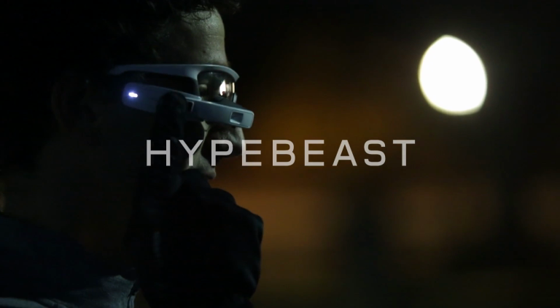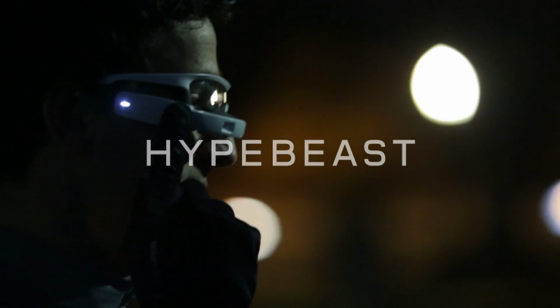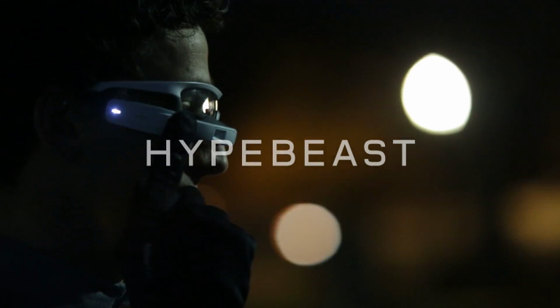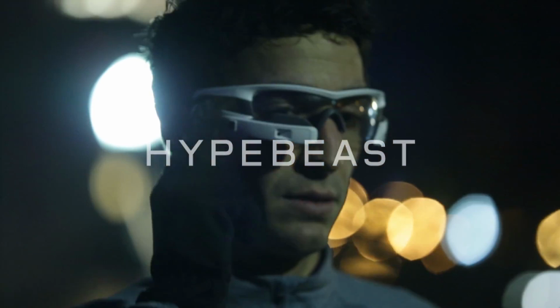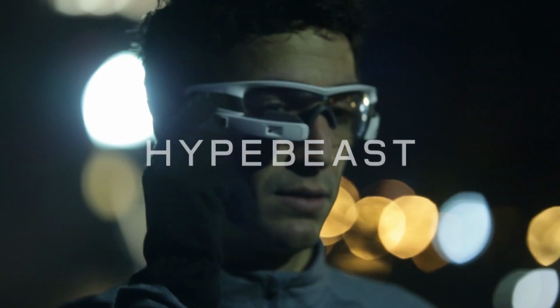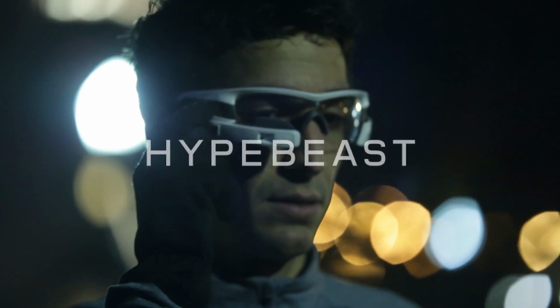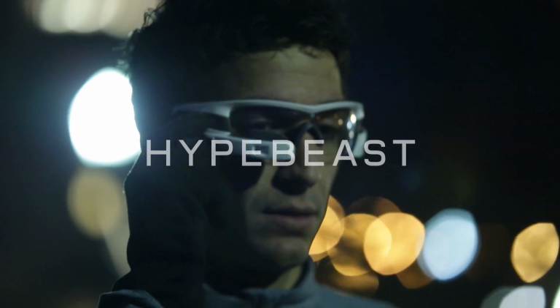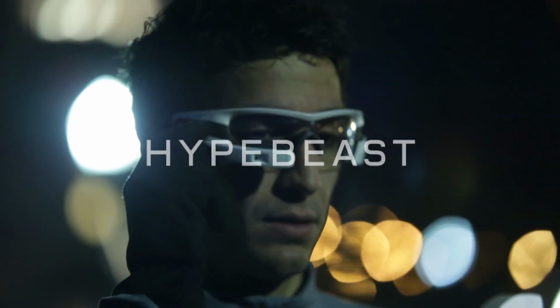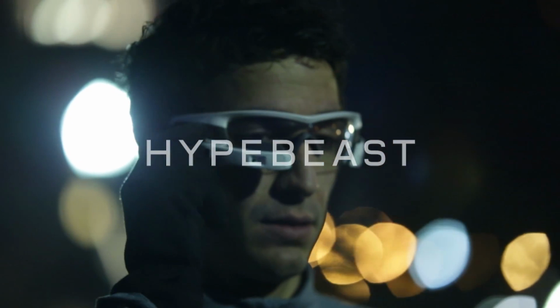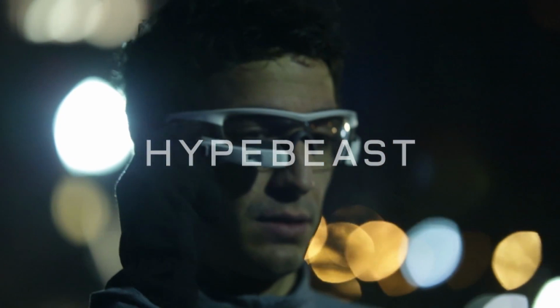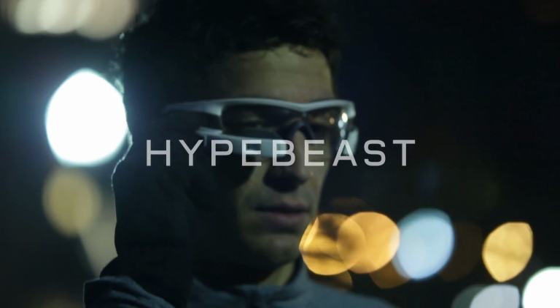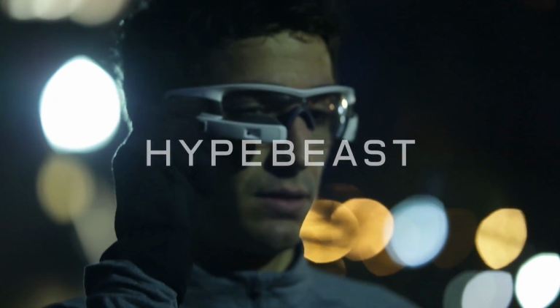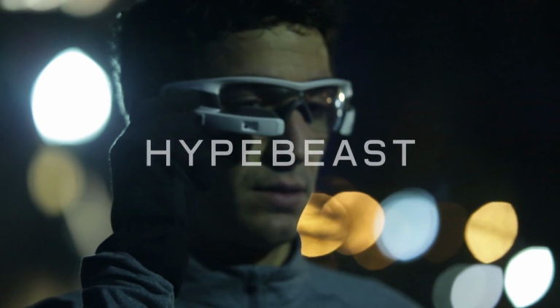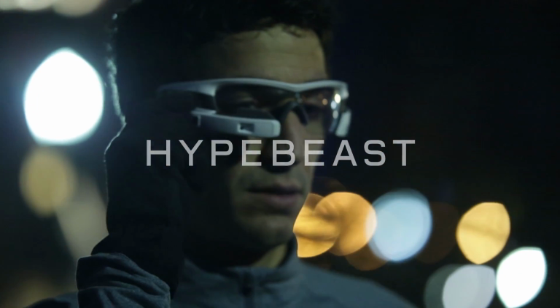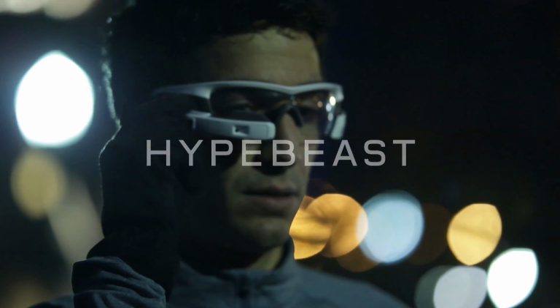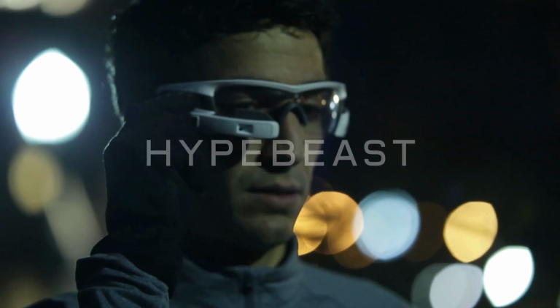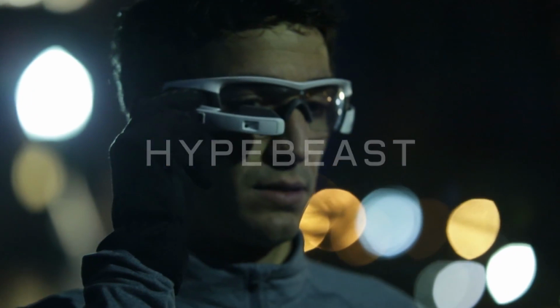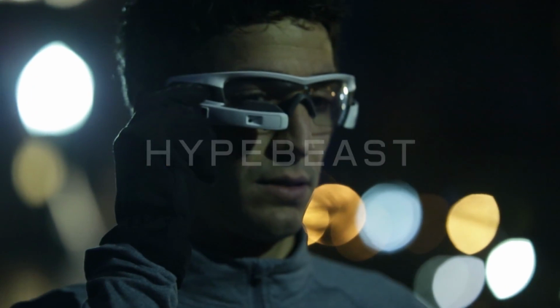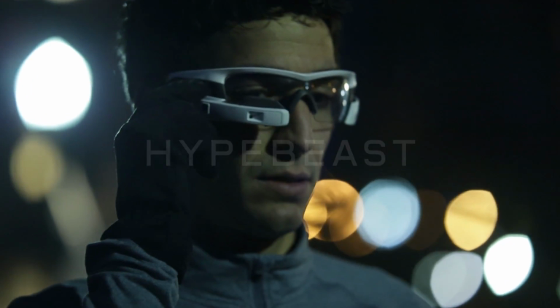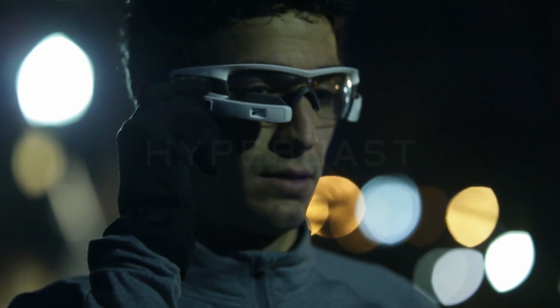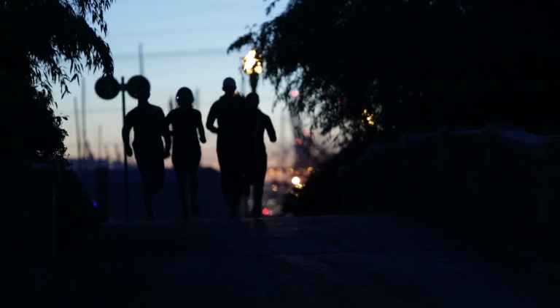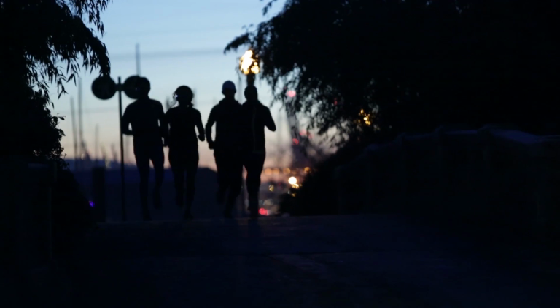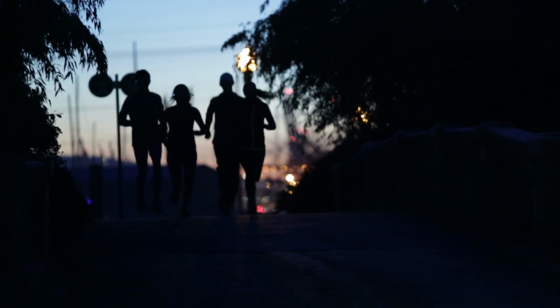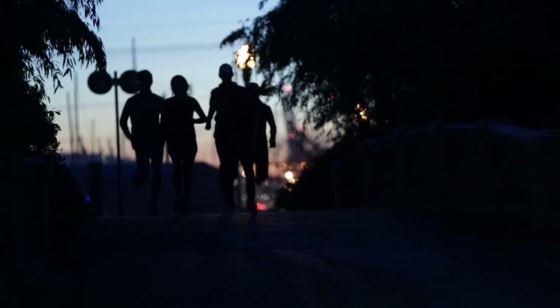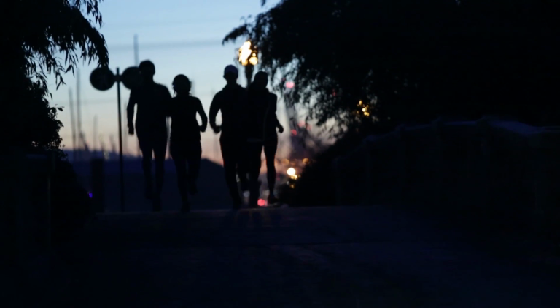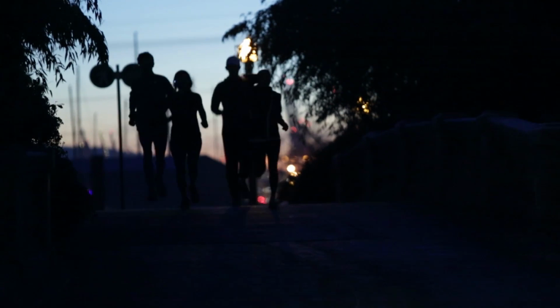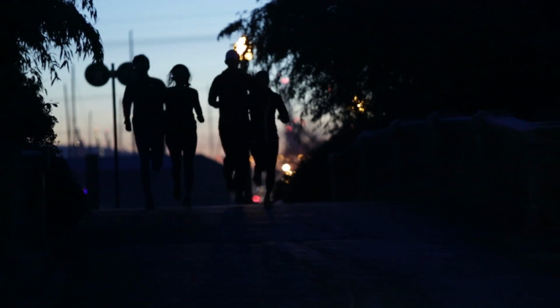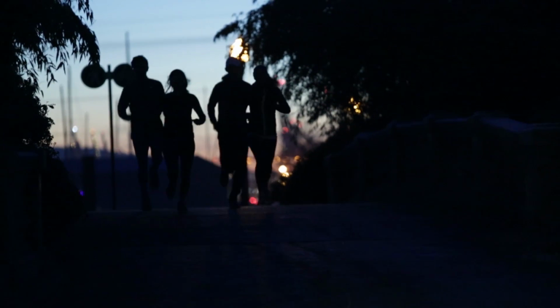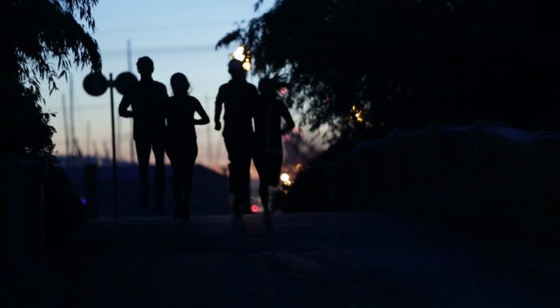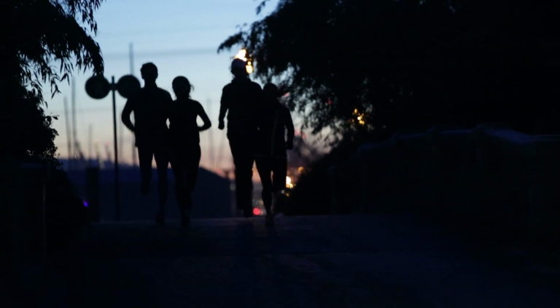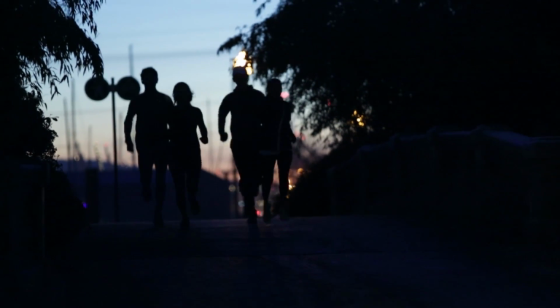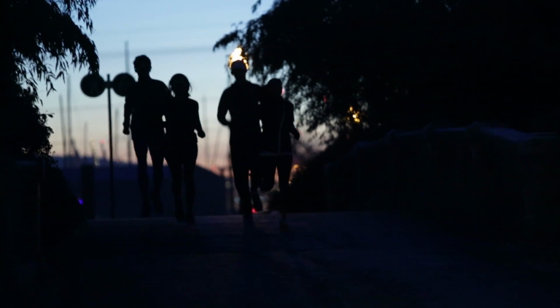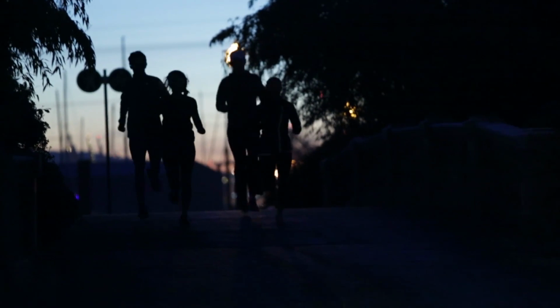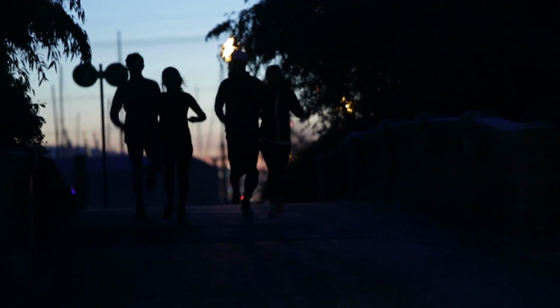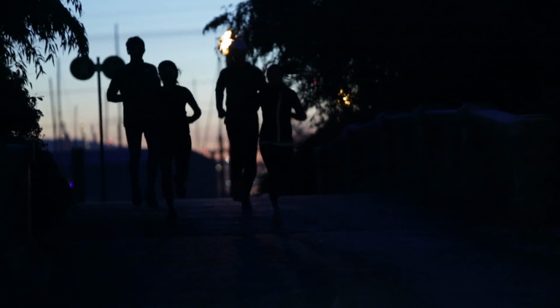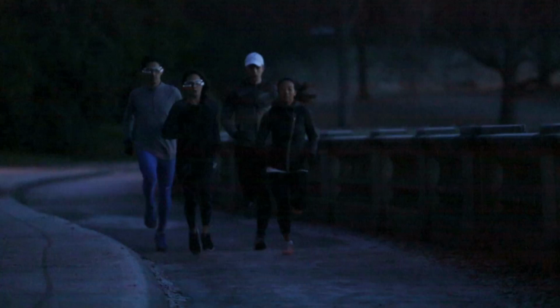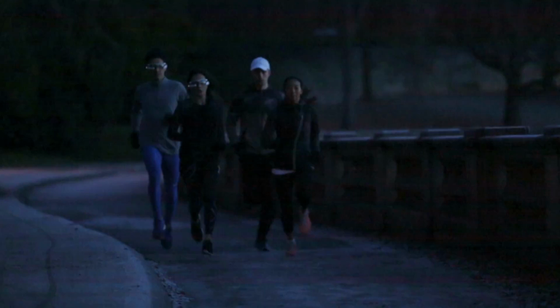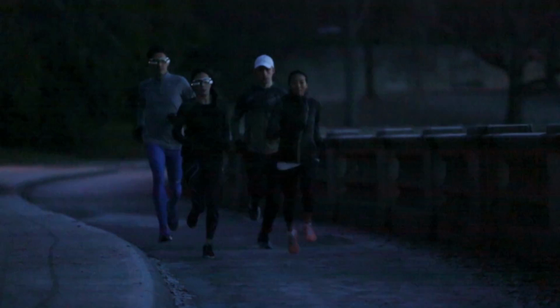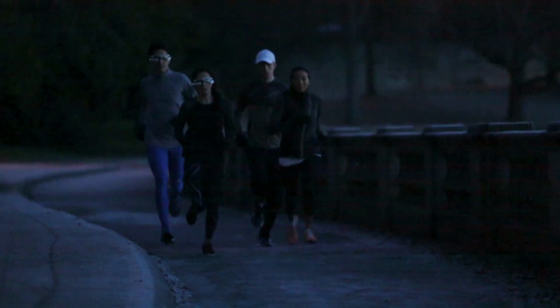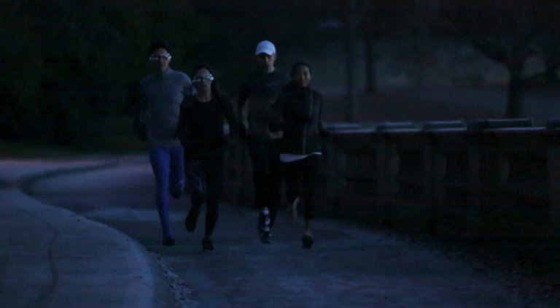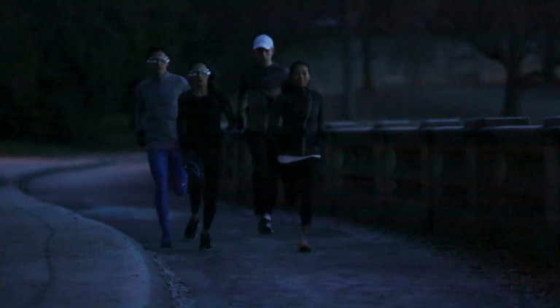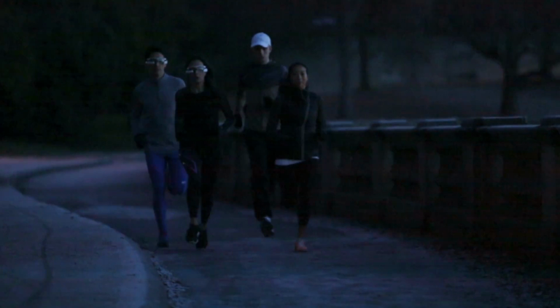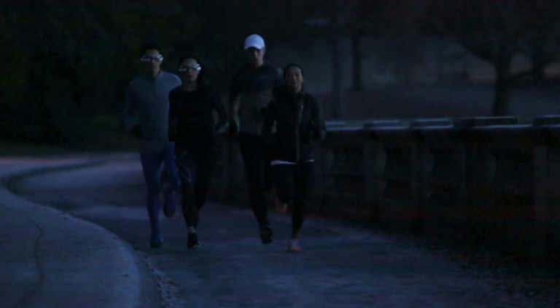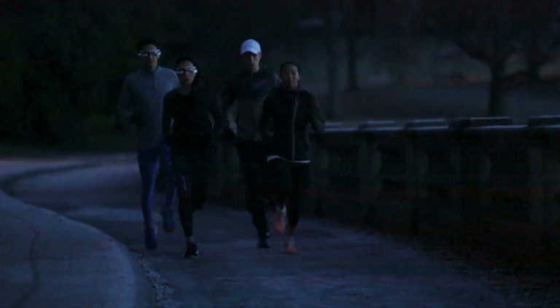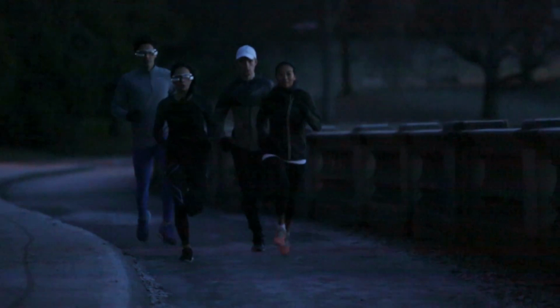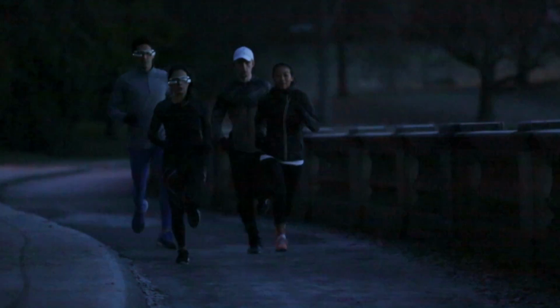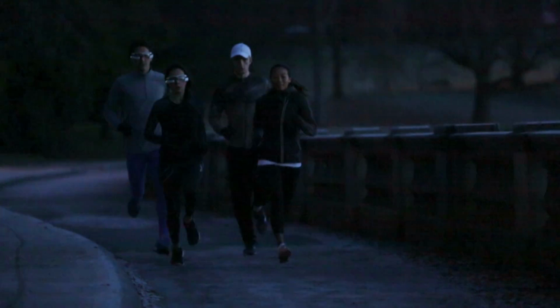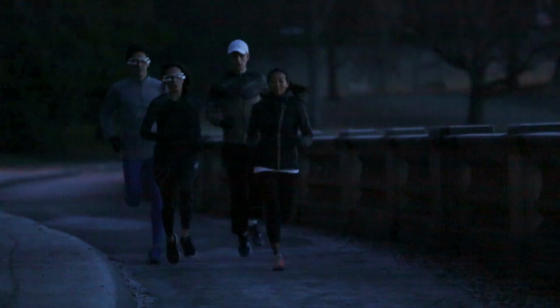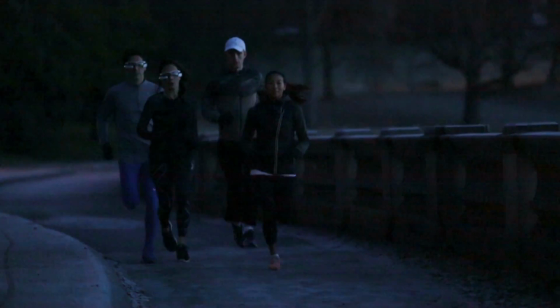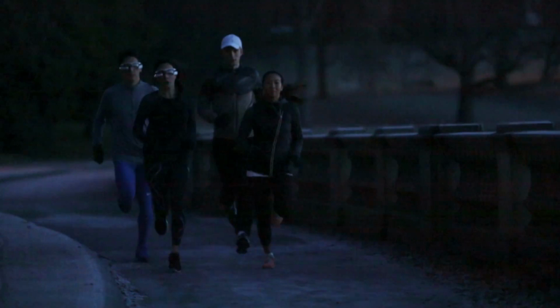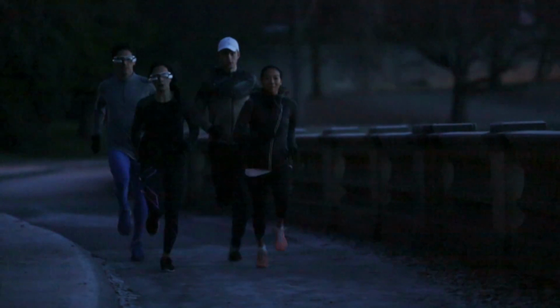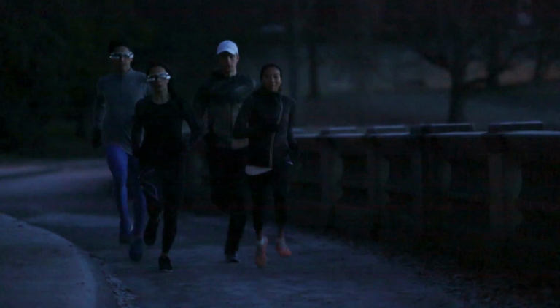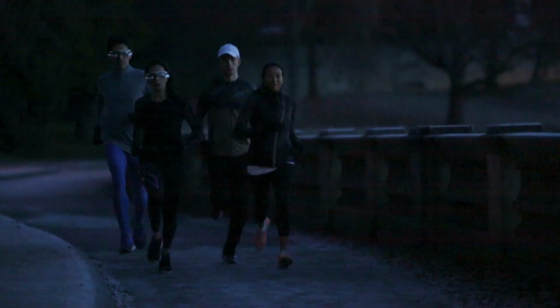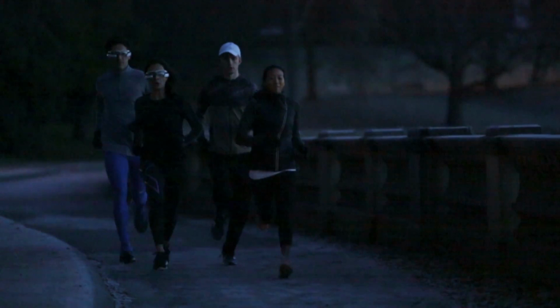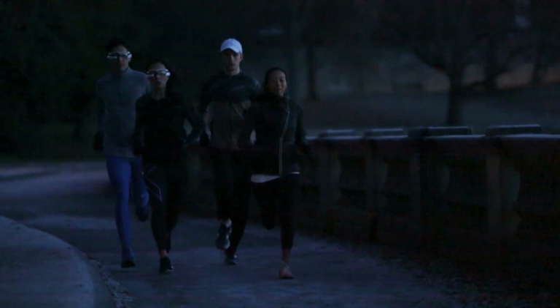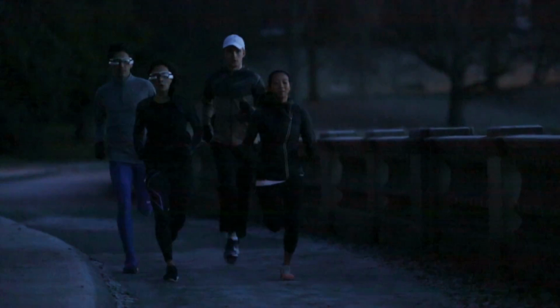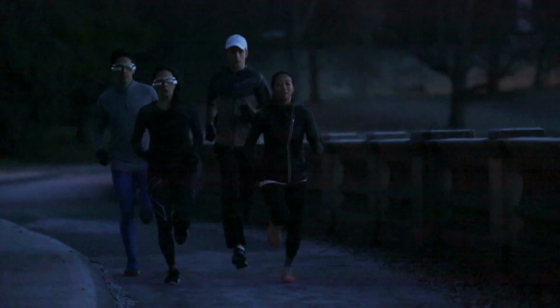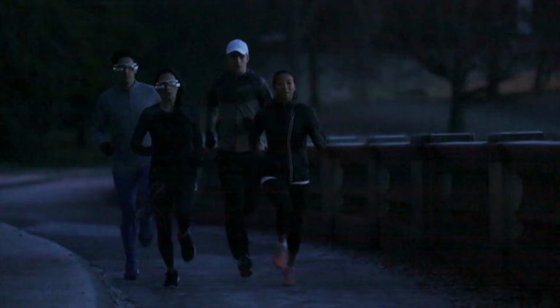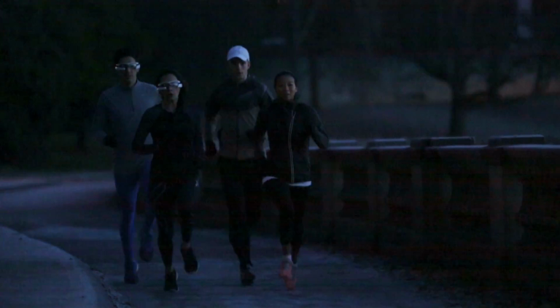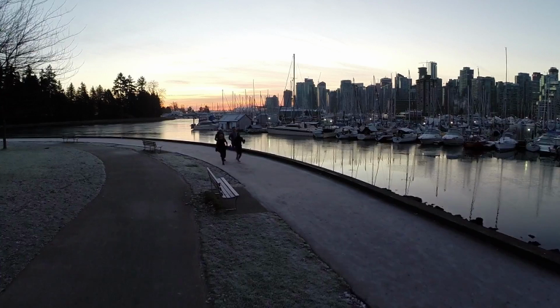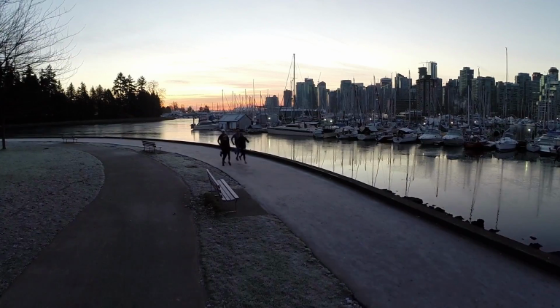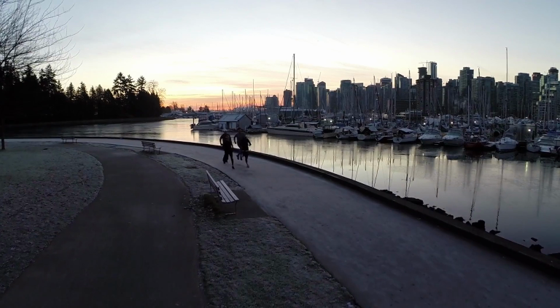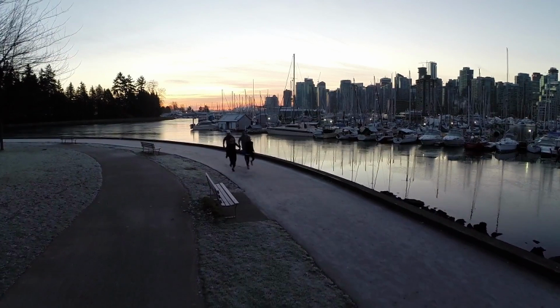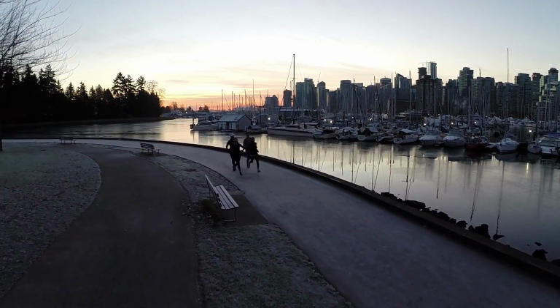Ever since I was a little kid I wanted to design the future. How I kind of saw it was, wow, this is like sci-fi — this is like the Terminator.